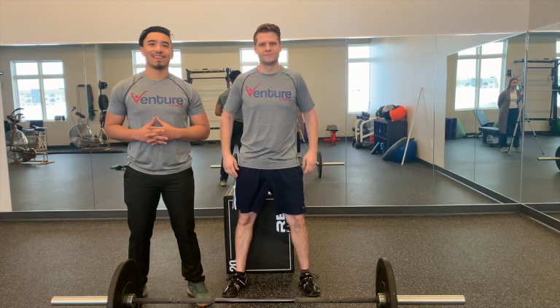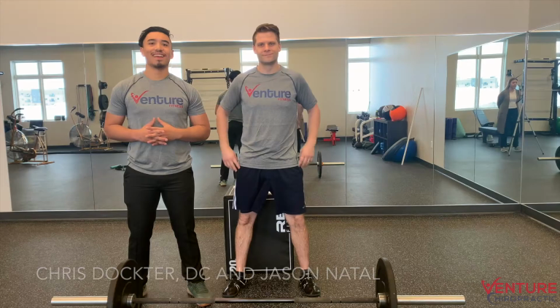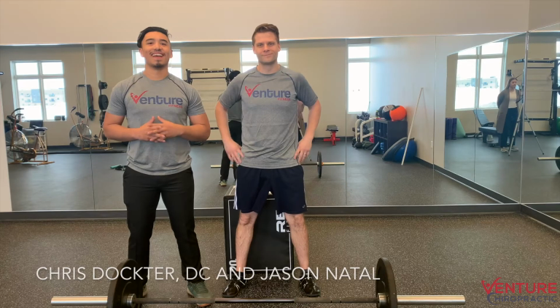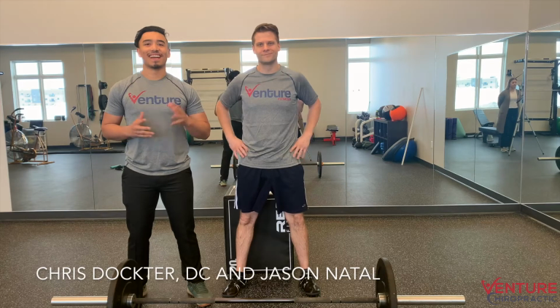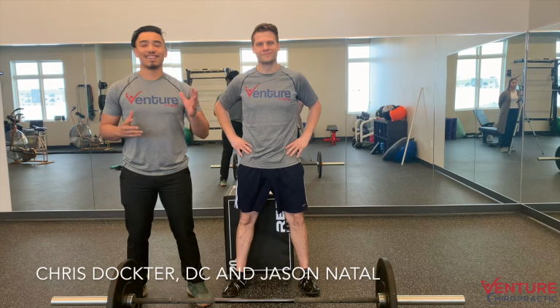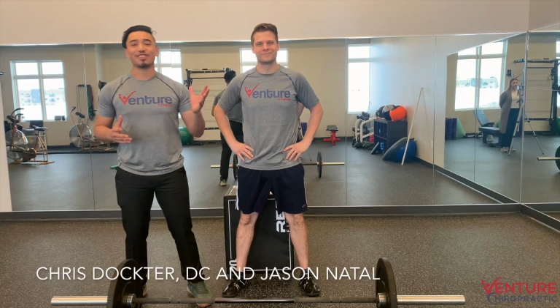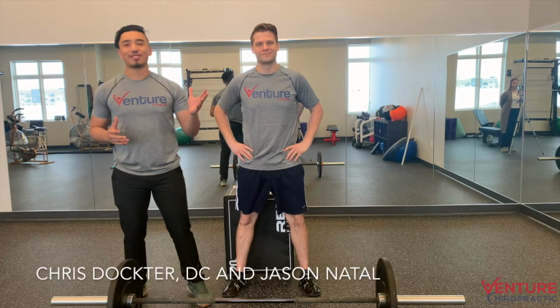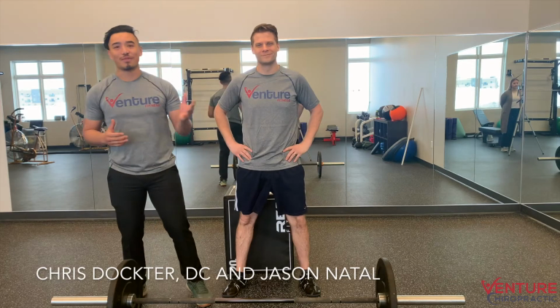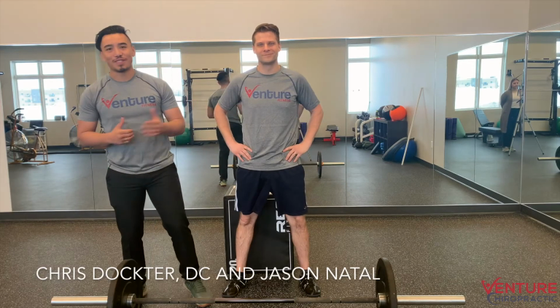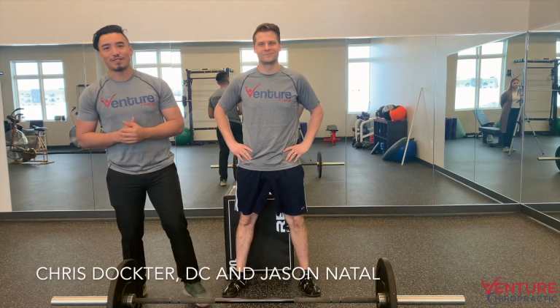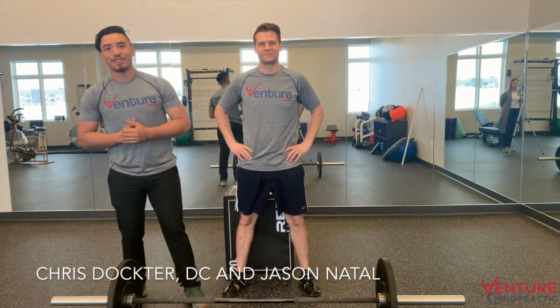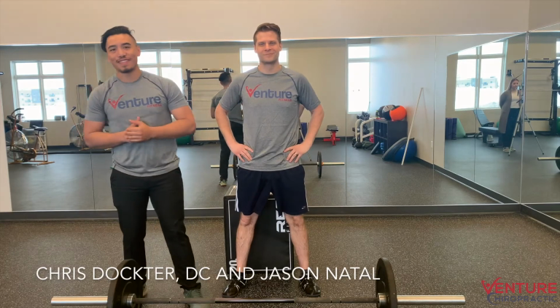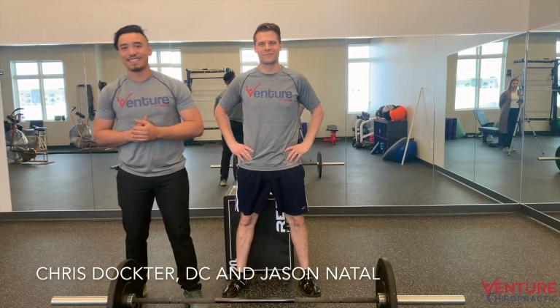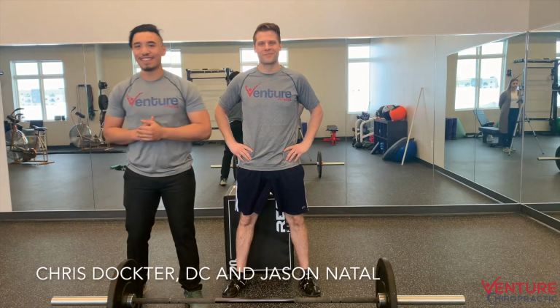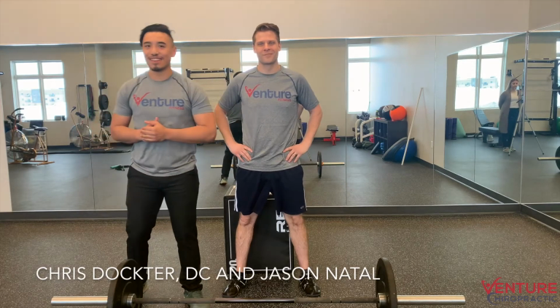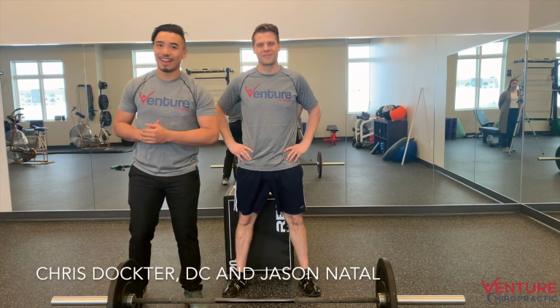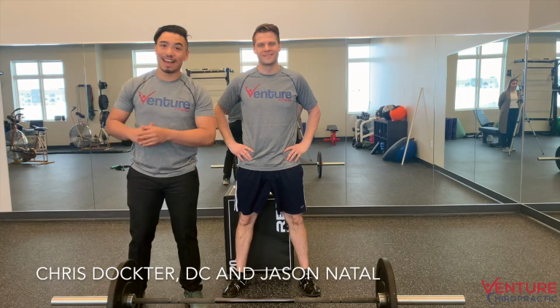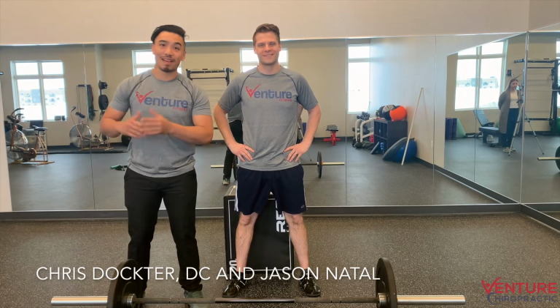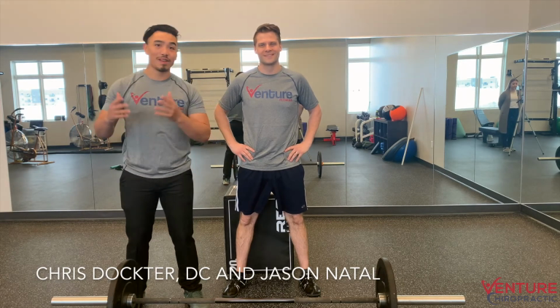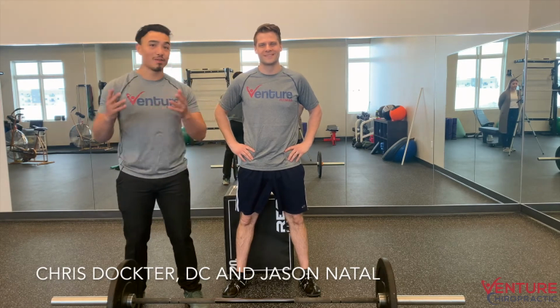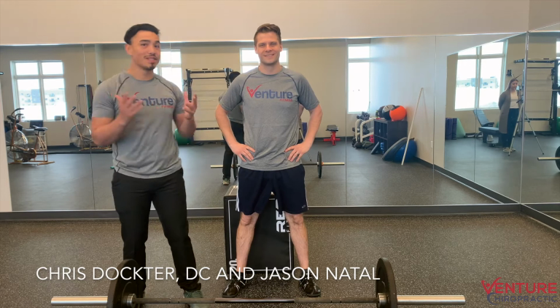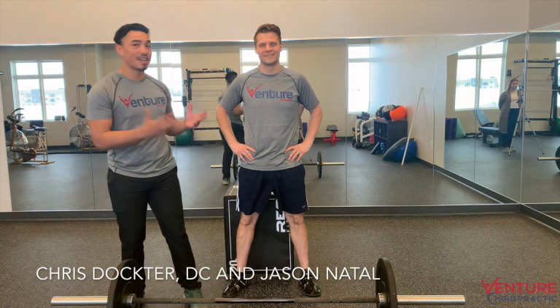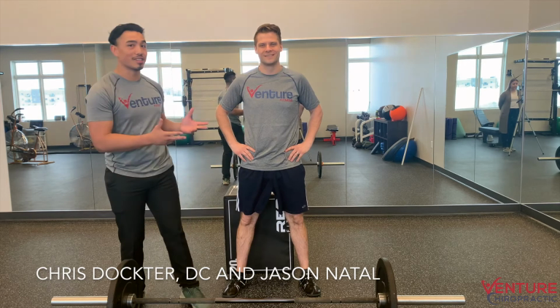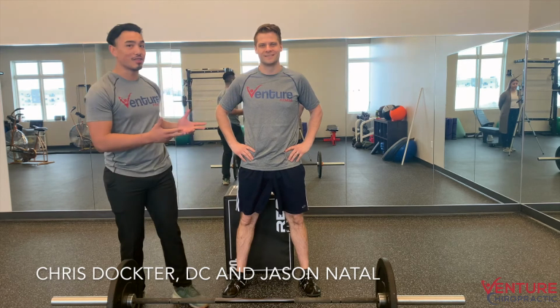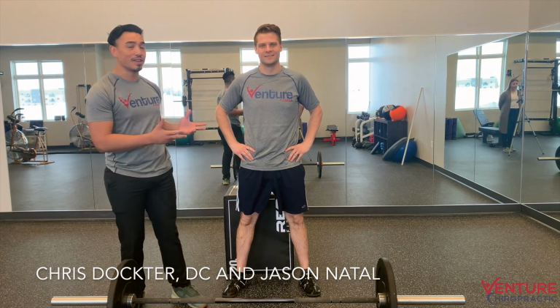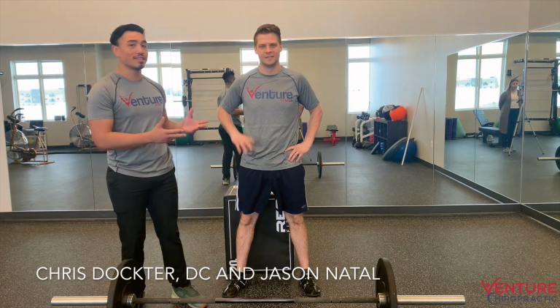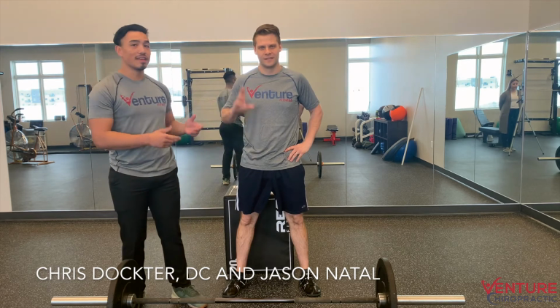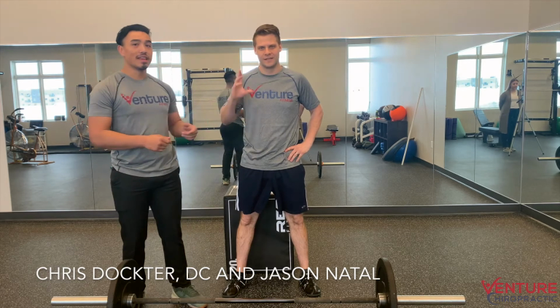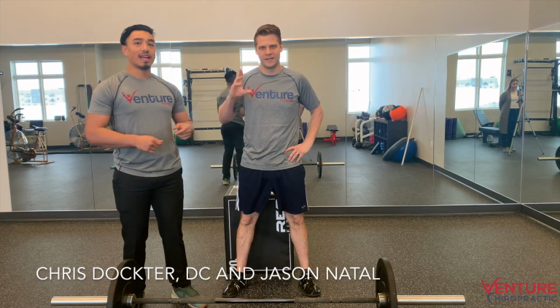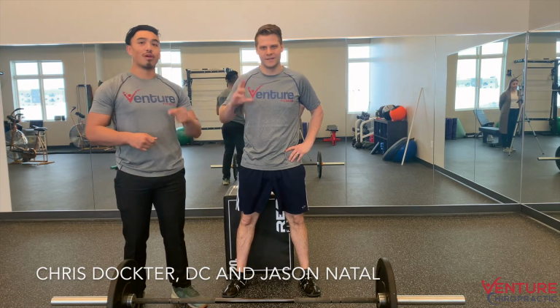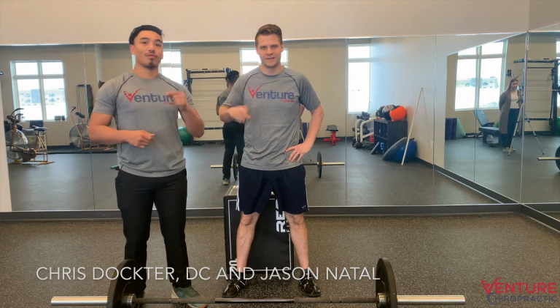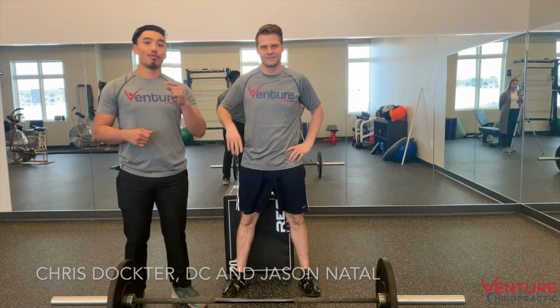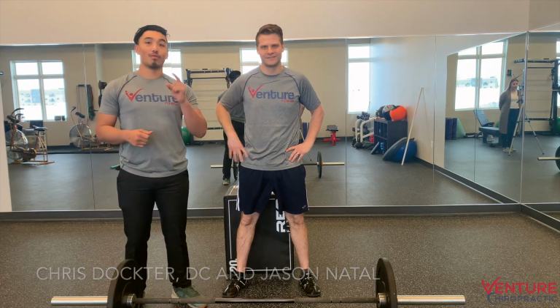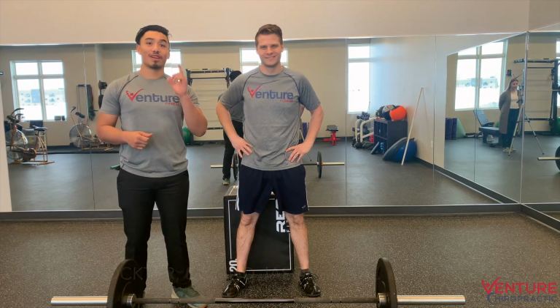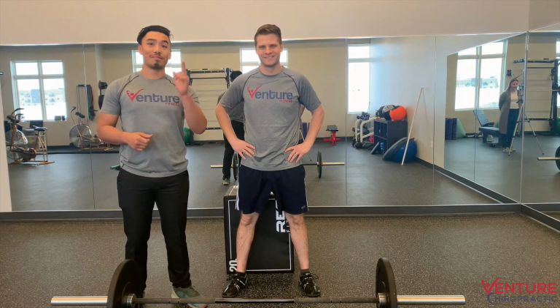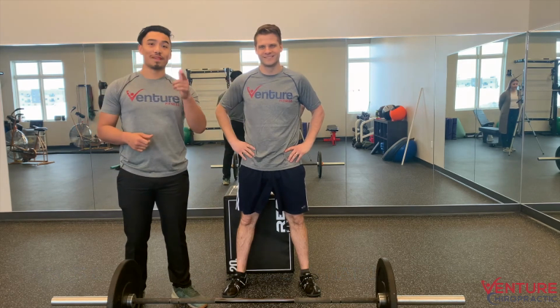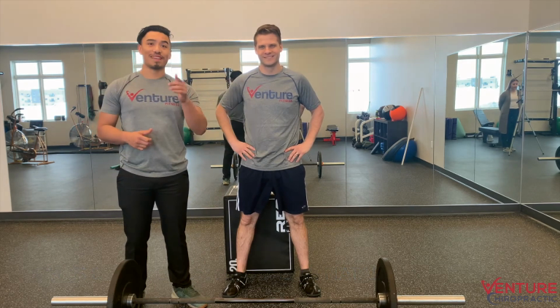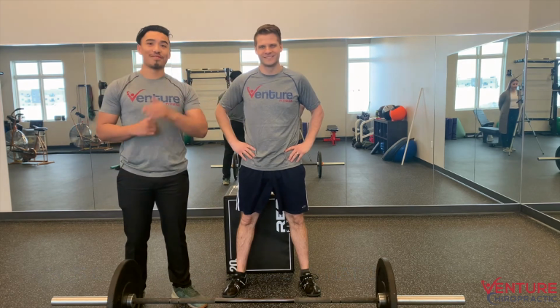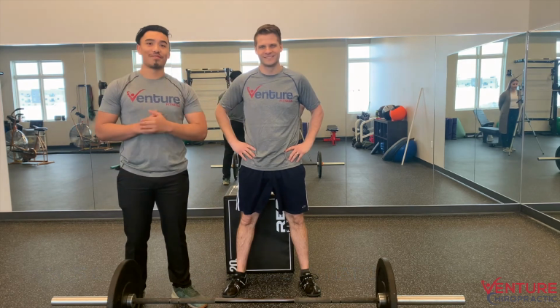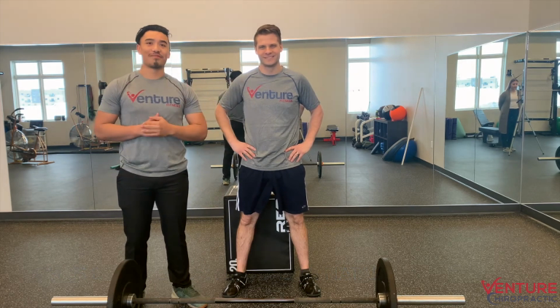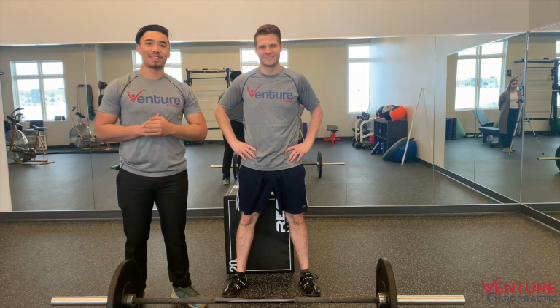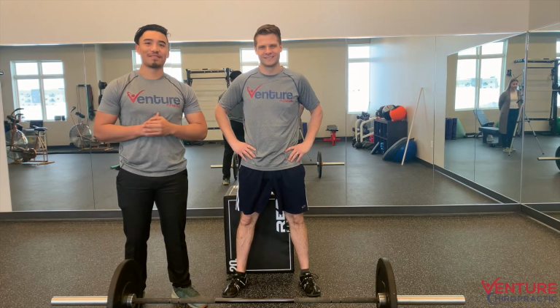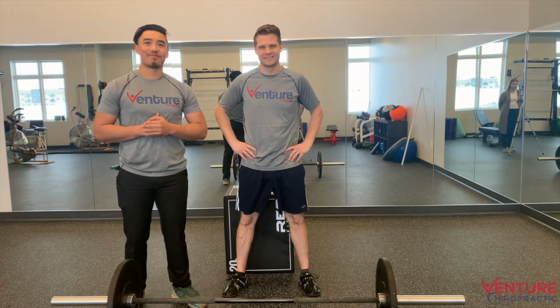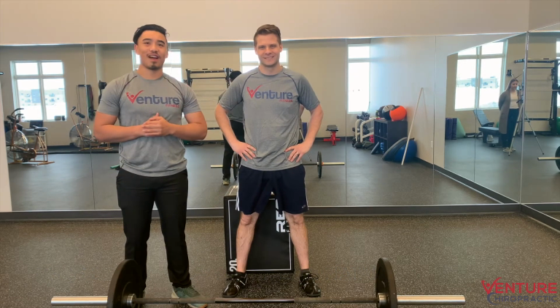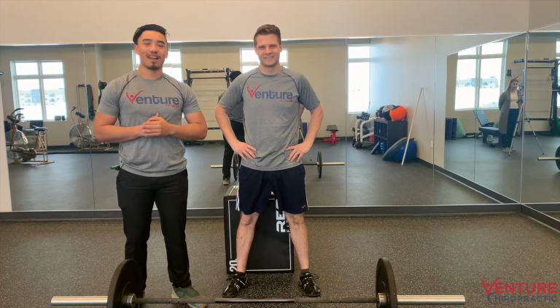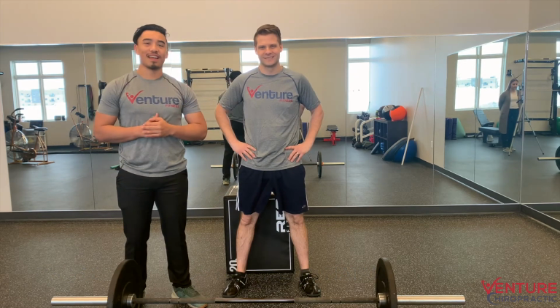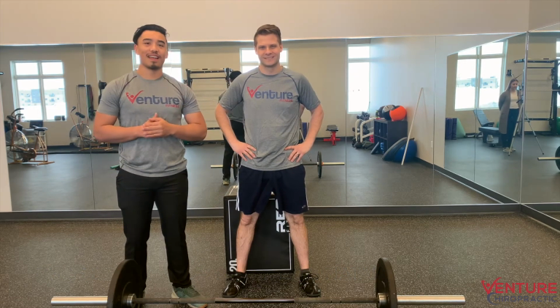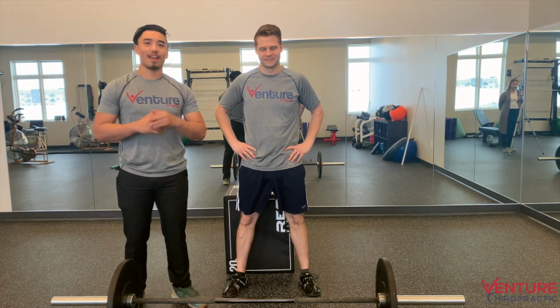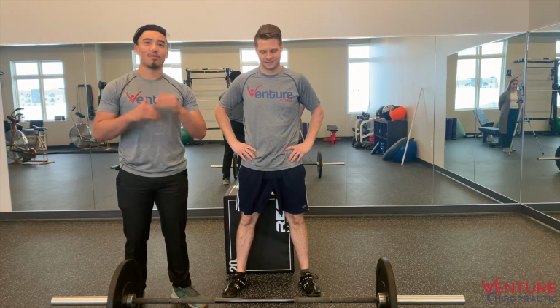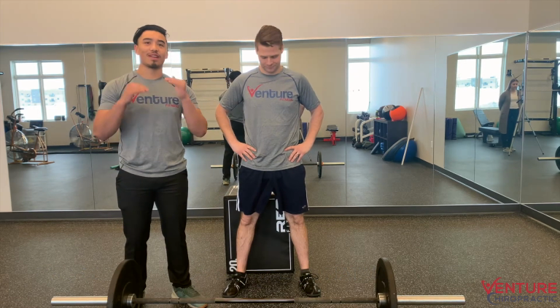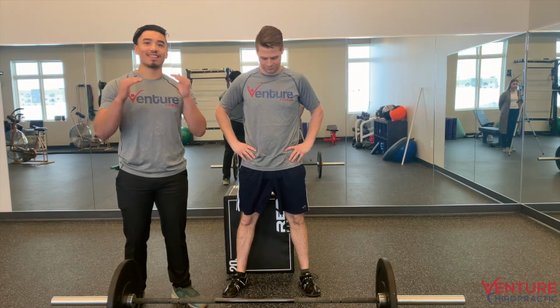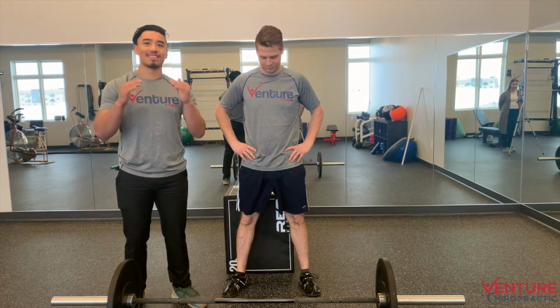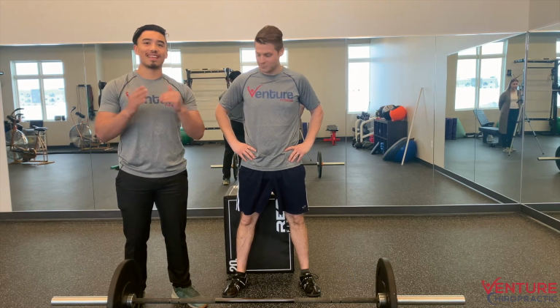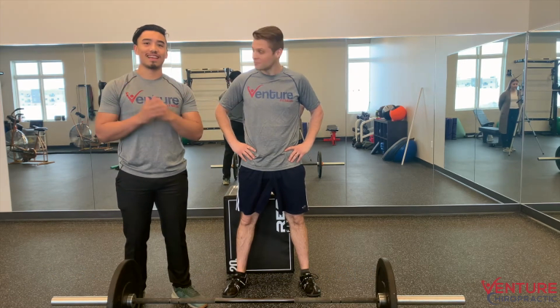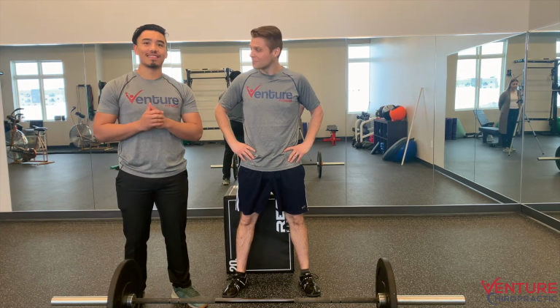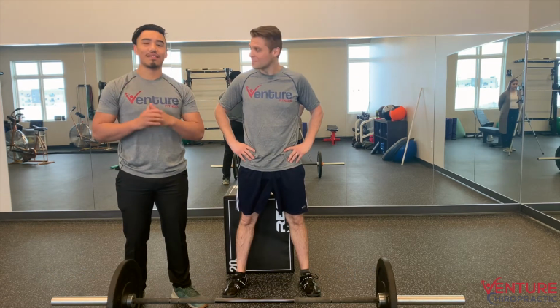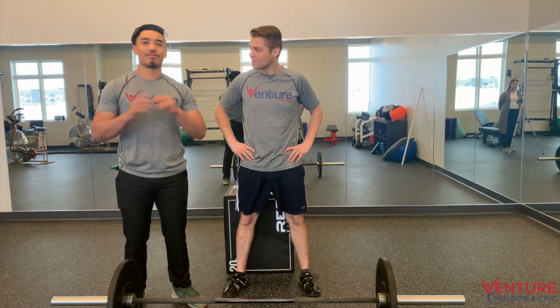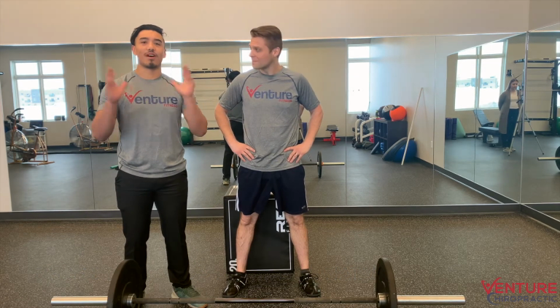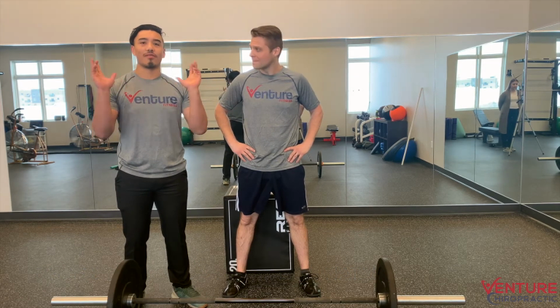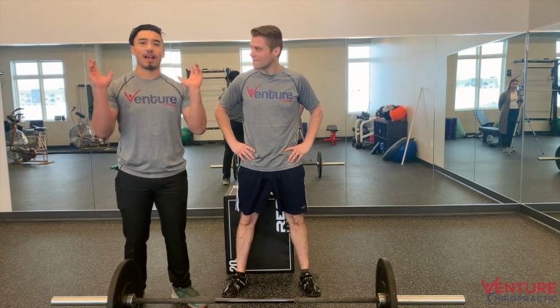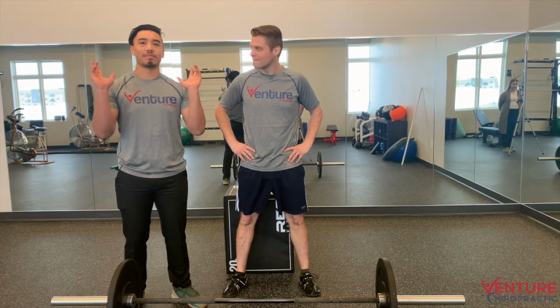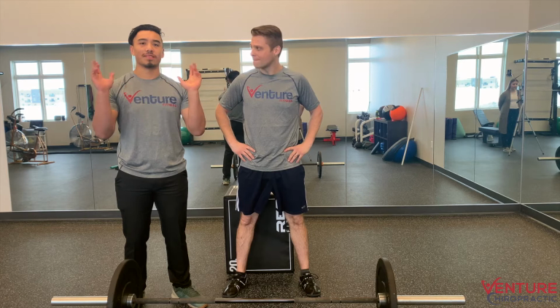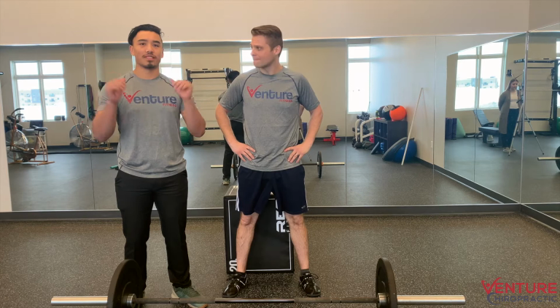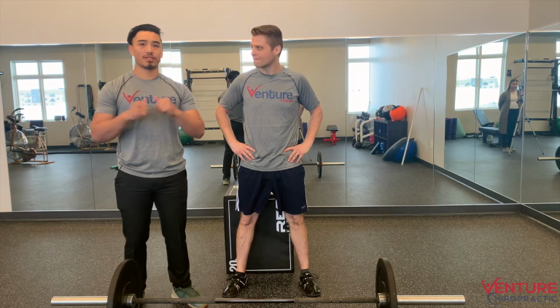Hey guys, Jason from Adventure Fitness here and I'm here with Dr. Chris. We're gonna be here for Fix It Friday and we're gonna assess the front rack position.